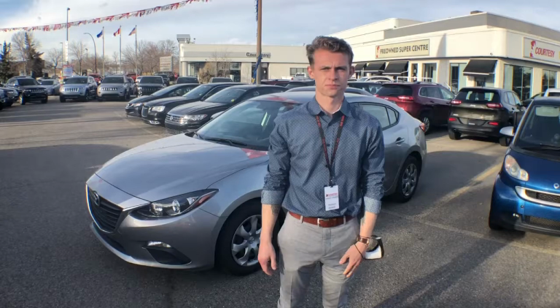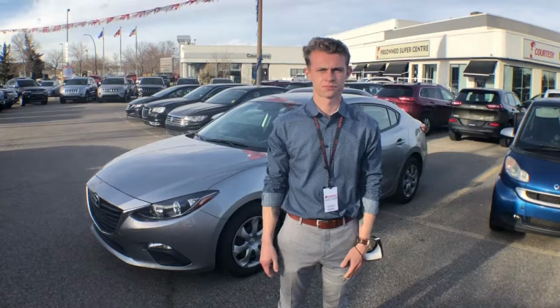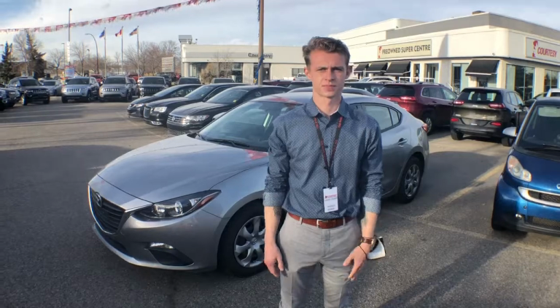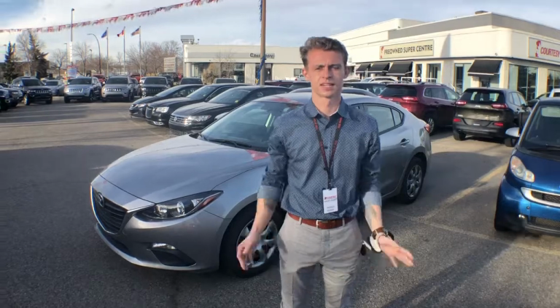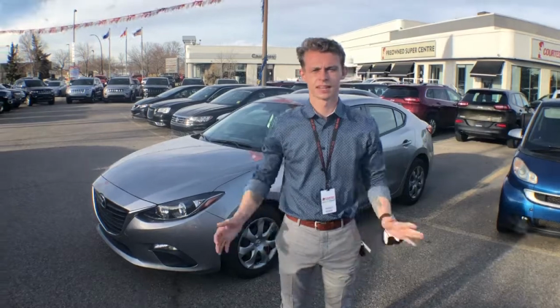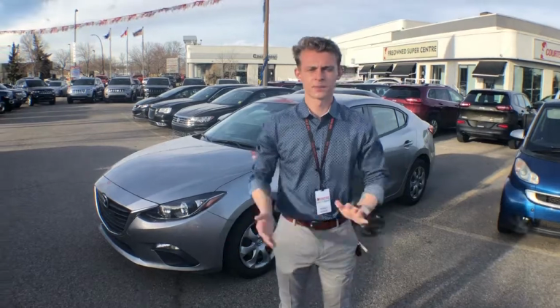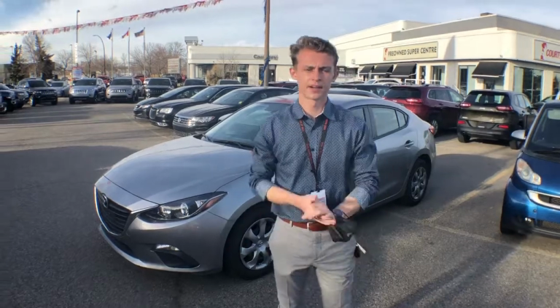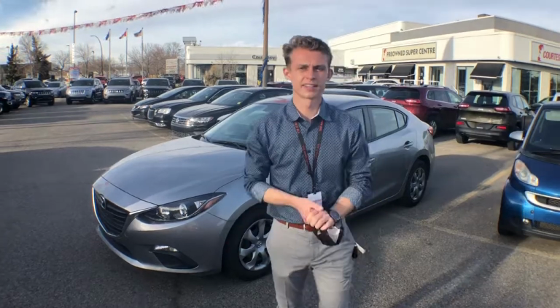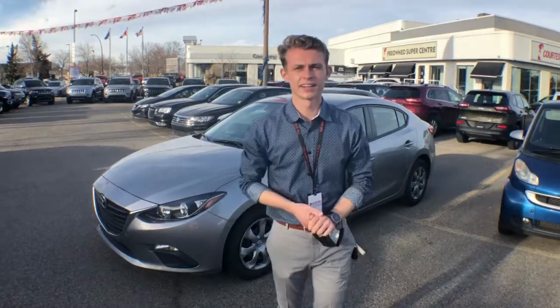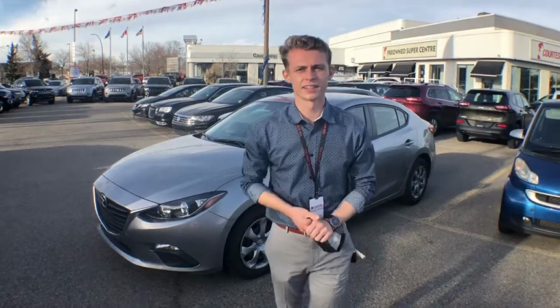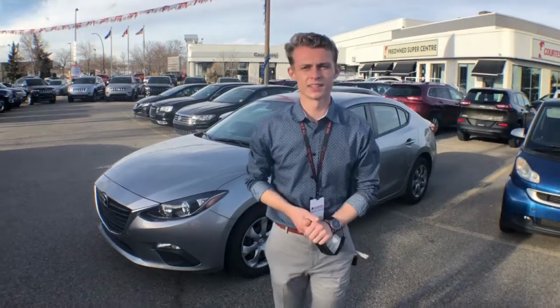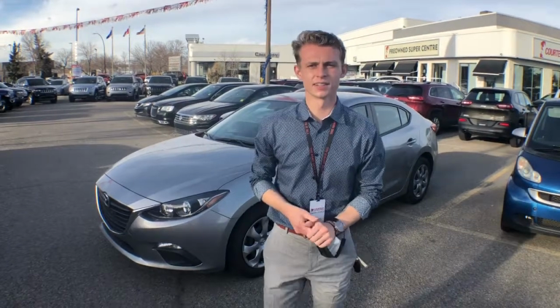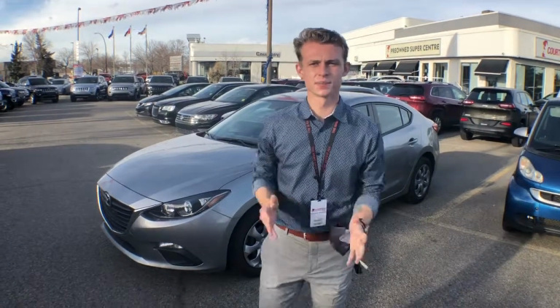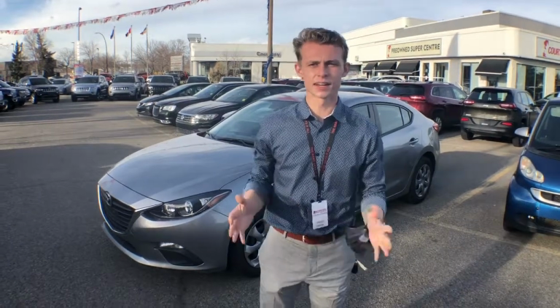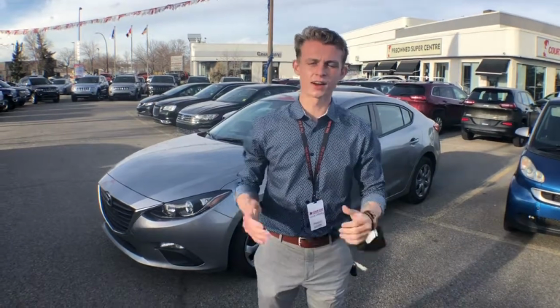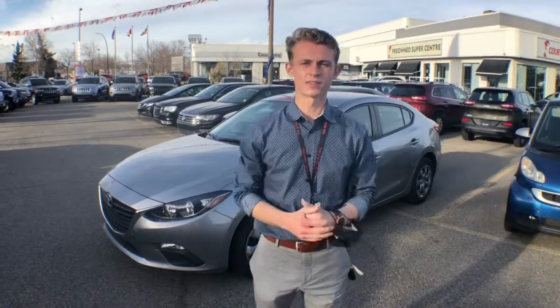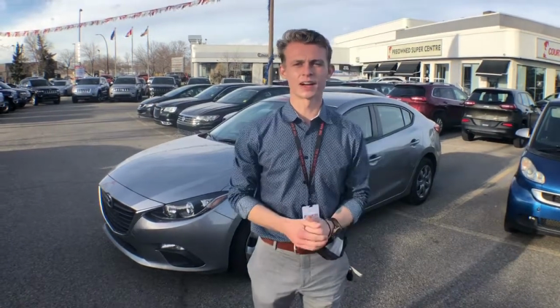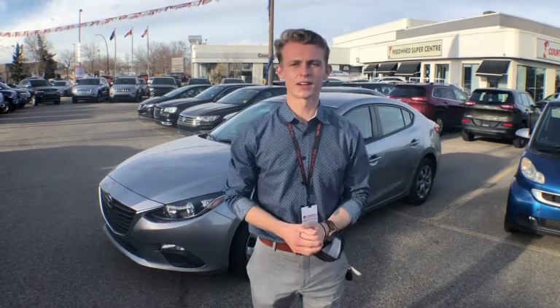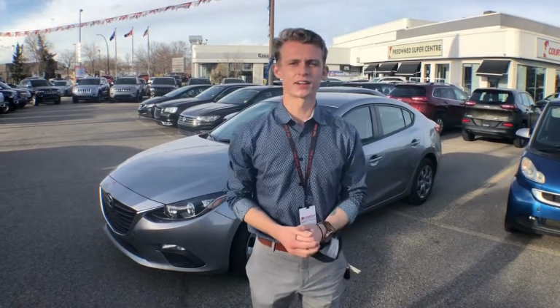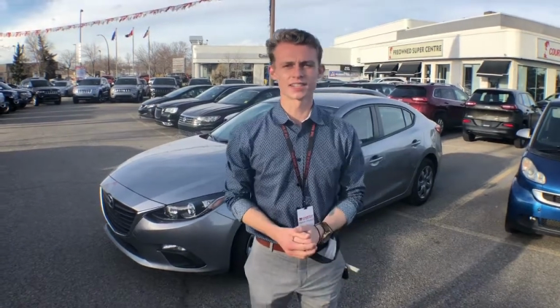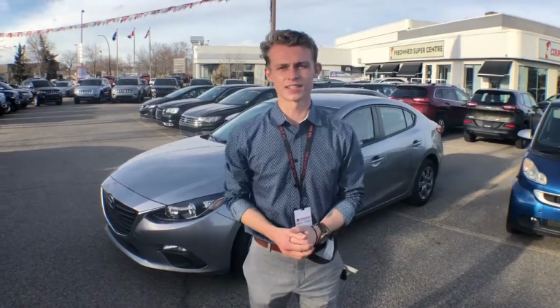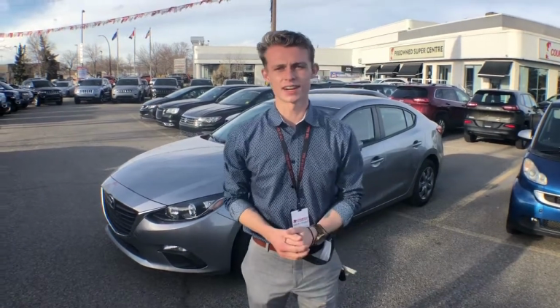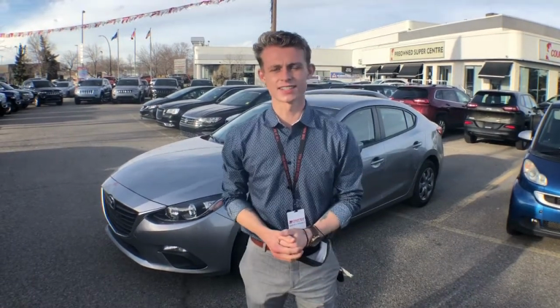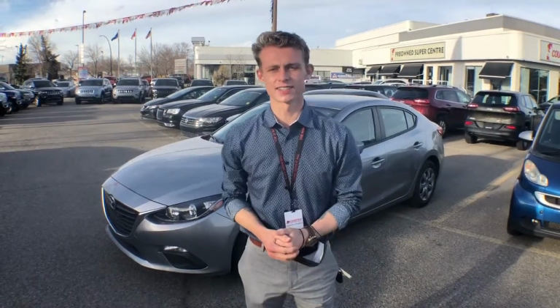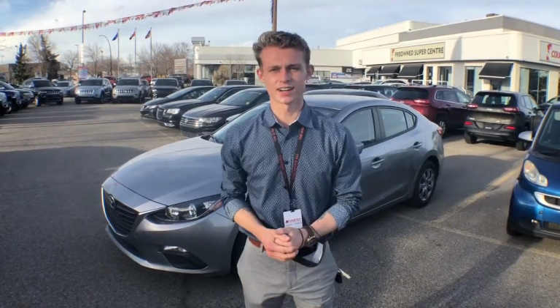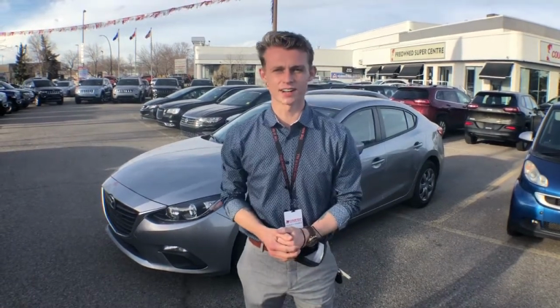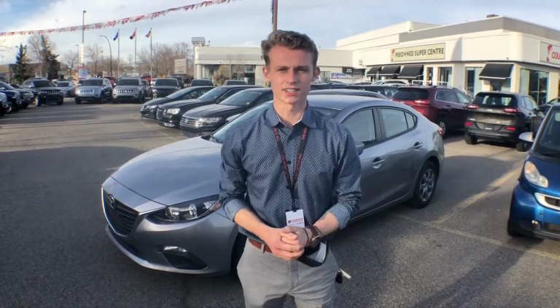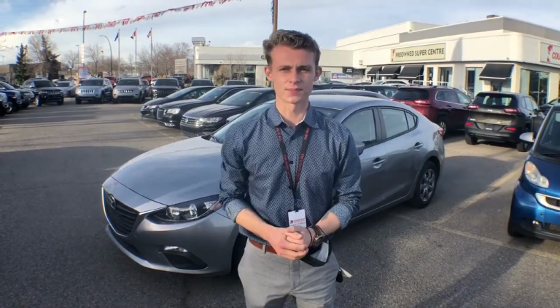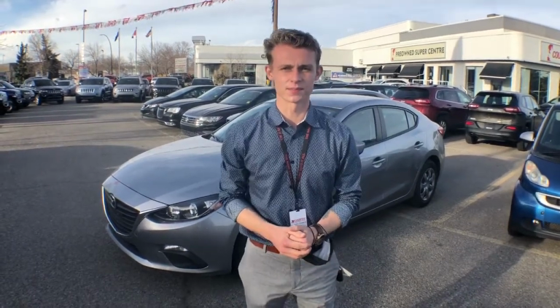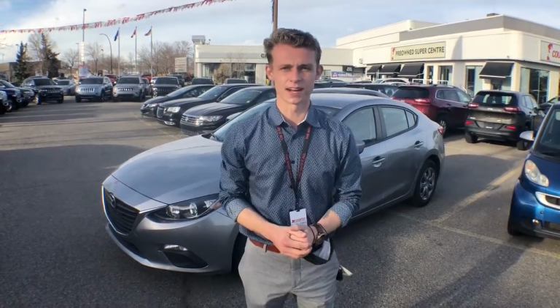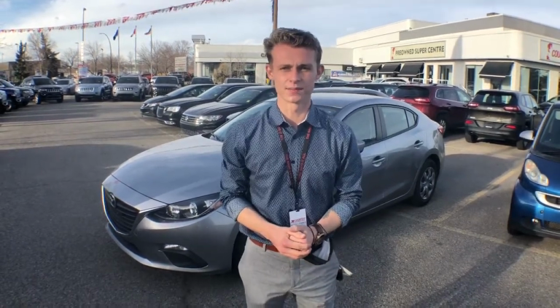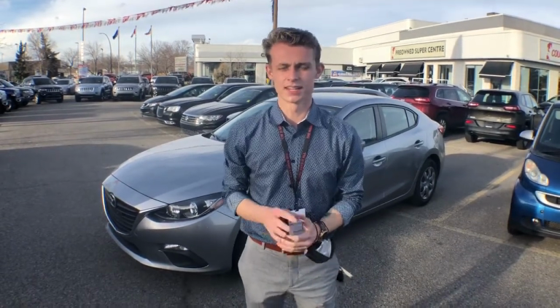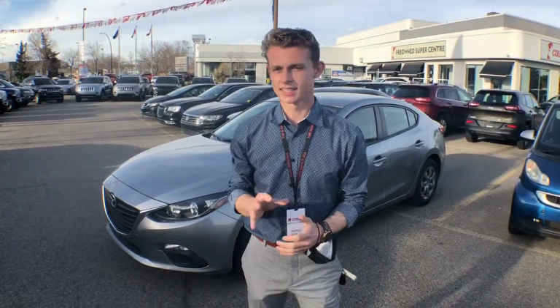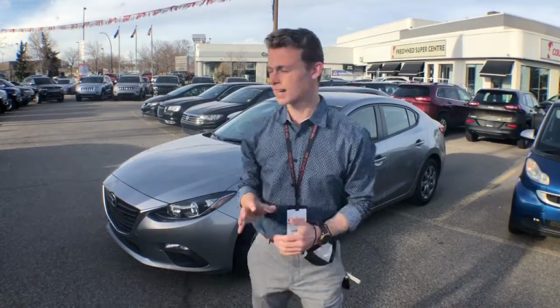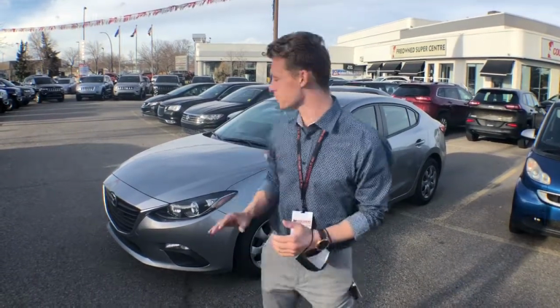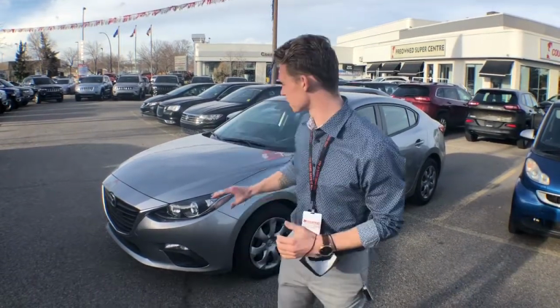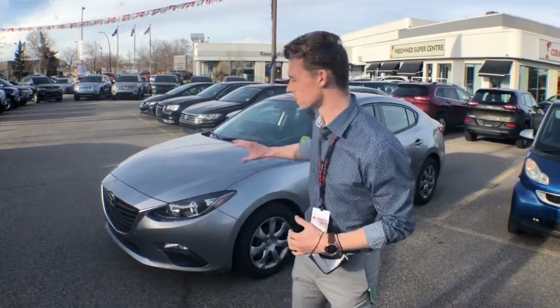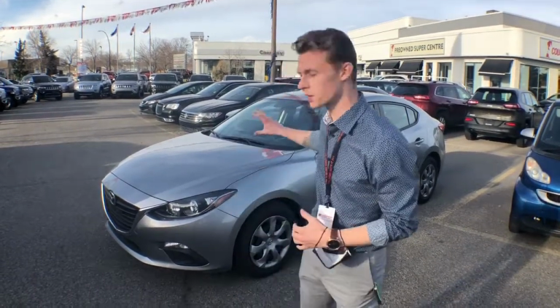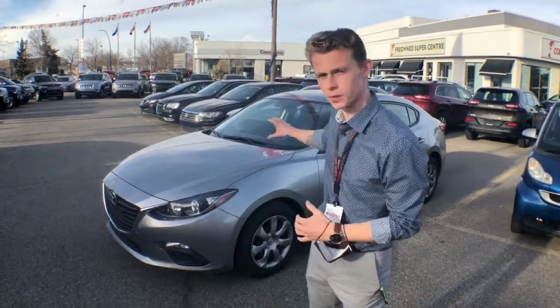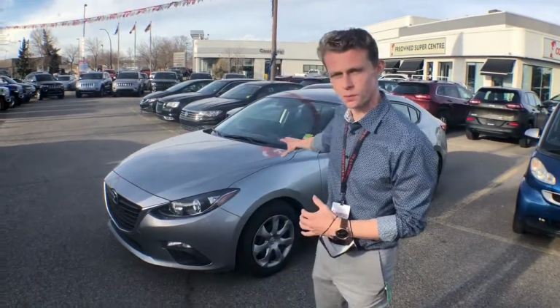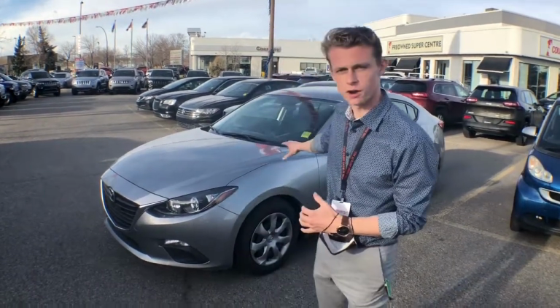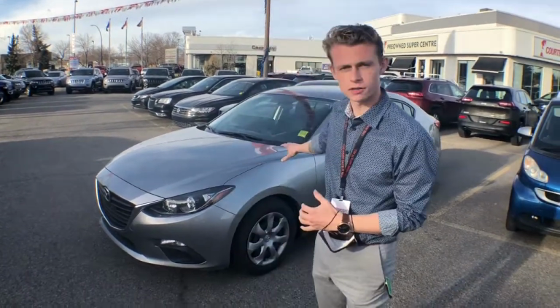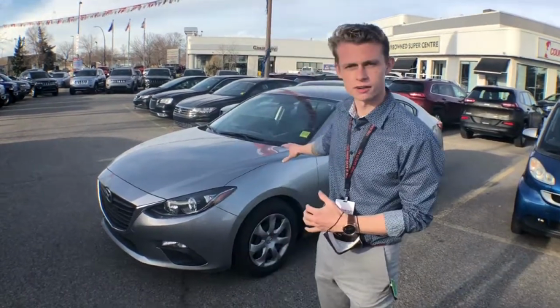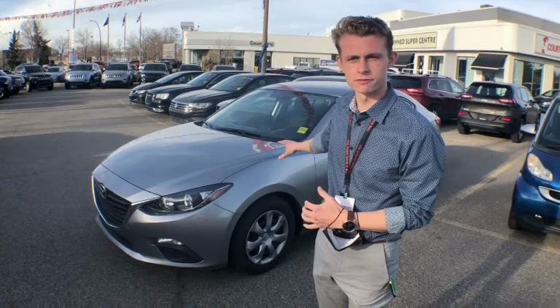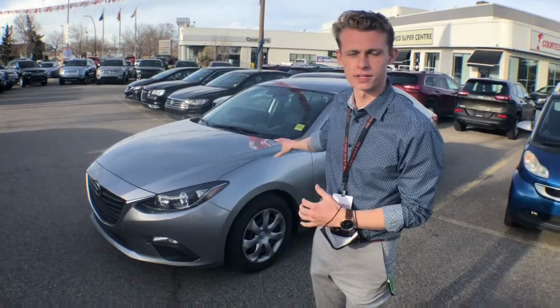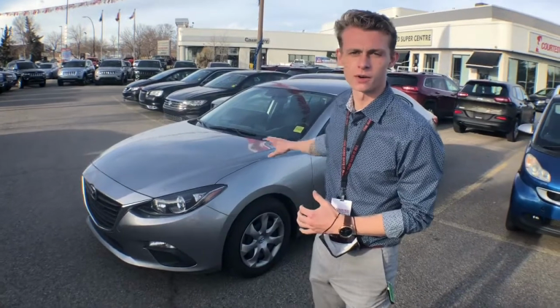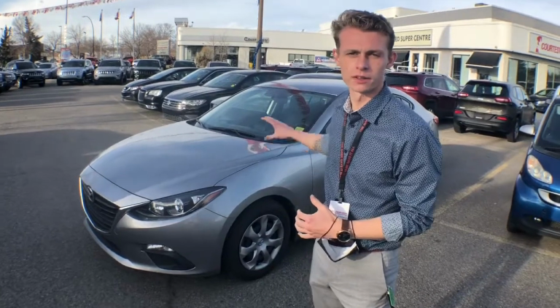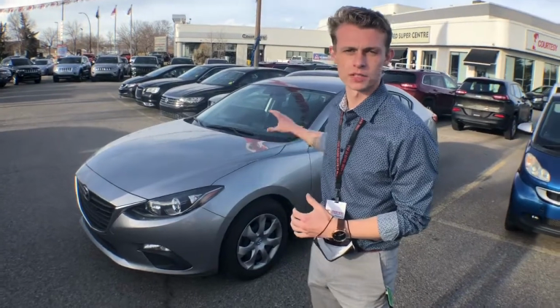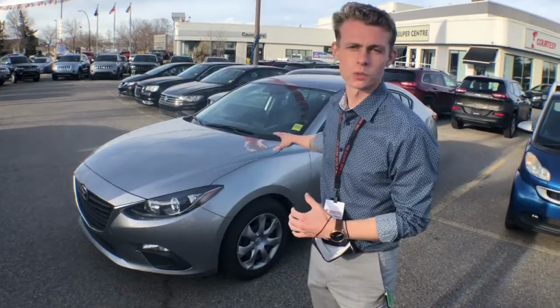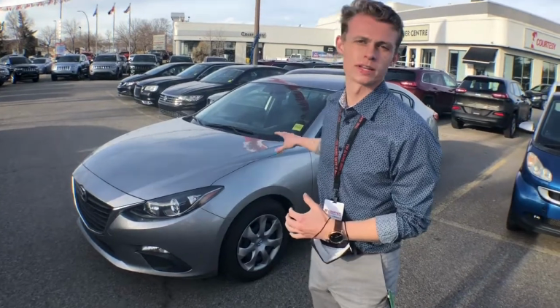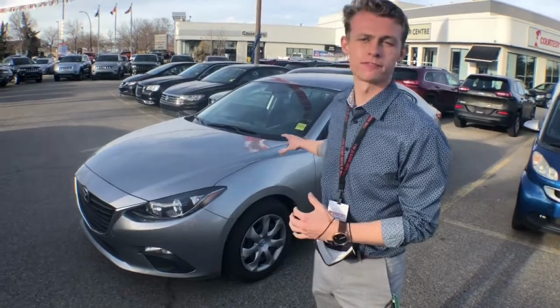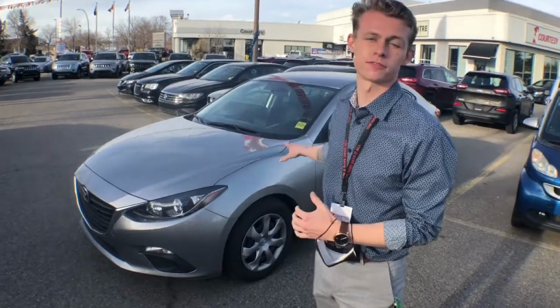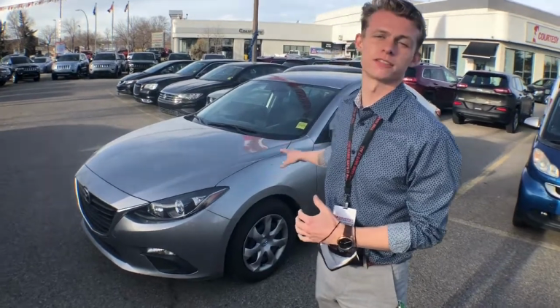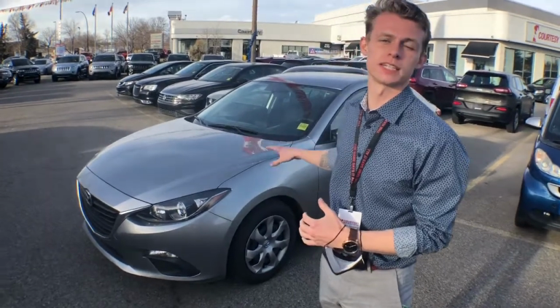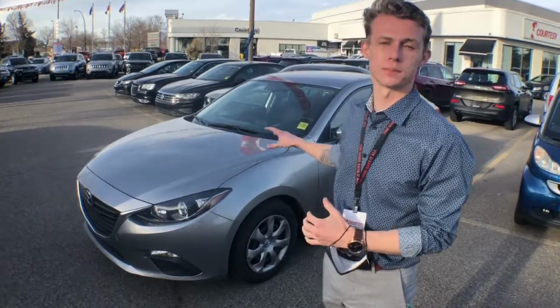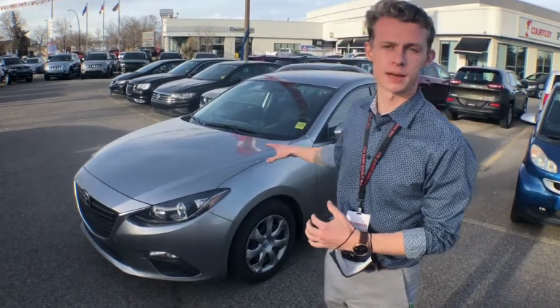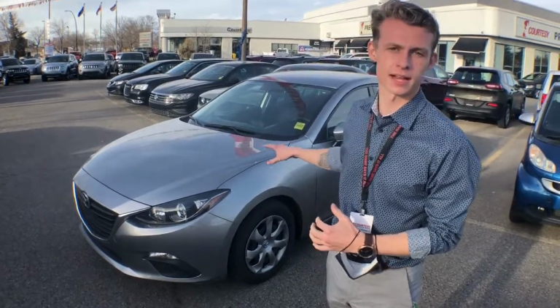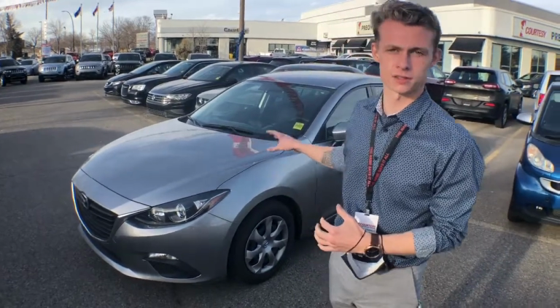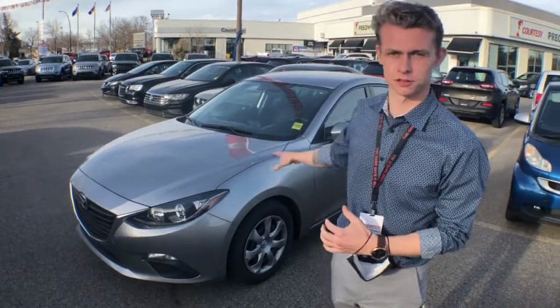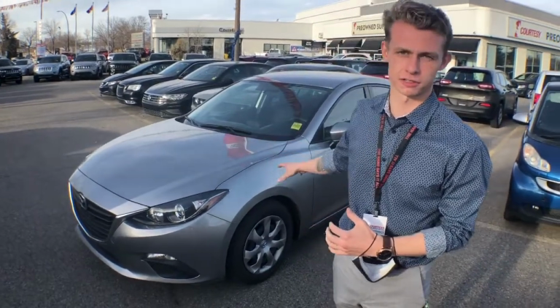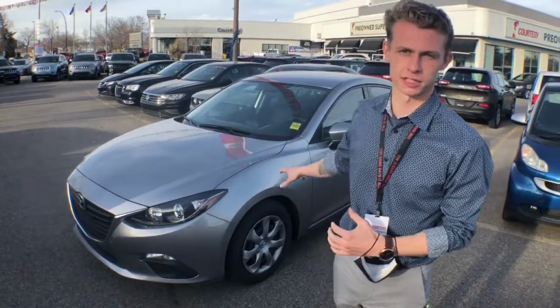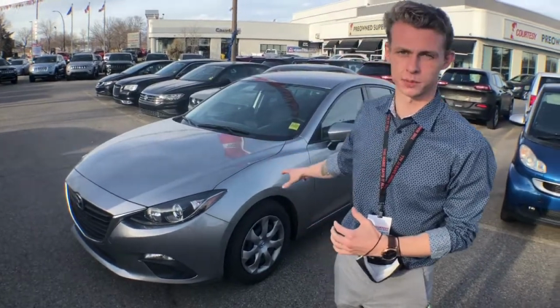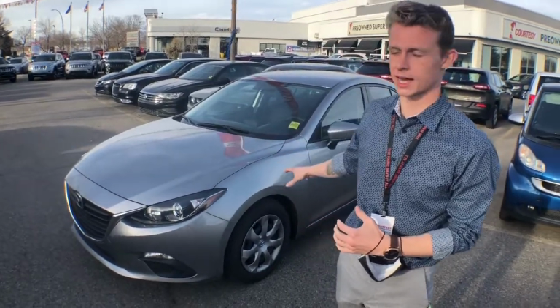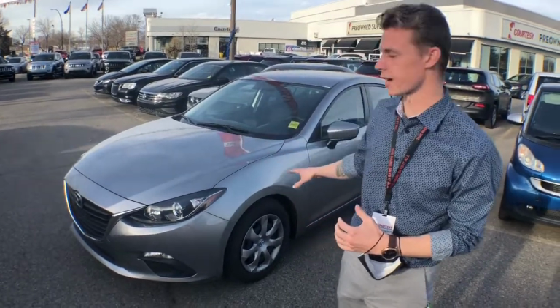Hey Michael, how you doing? It's Big Harv down at Courtesy Chrysler Dodge Jeep and Ram. Today I'm just showing you a quick walk-around video on the 2015 Mazda 3 that we have.